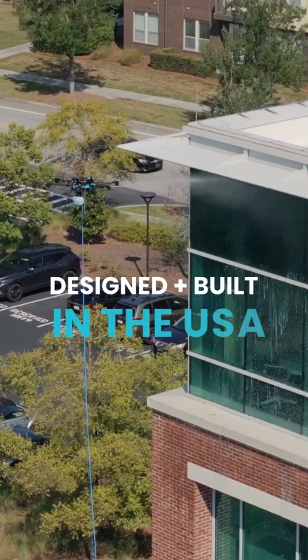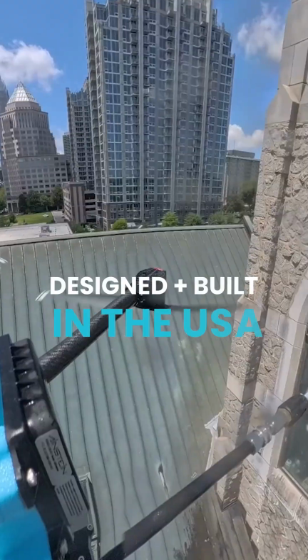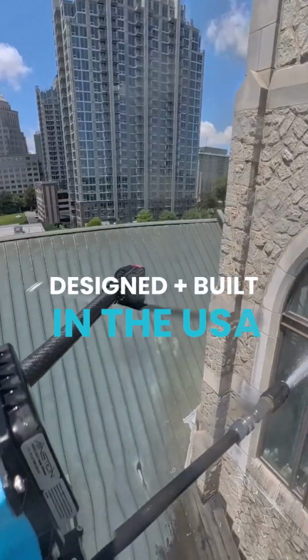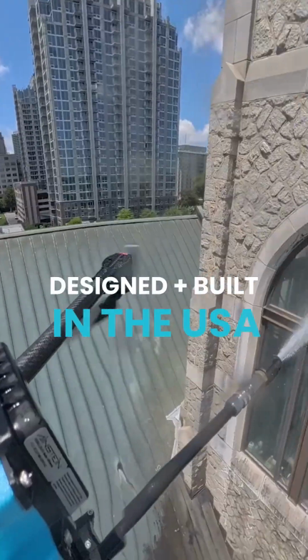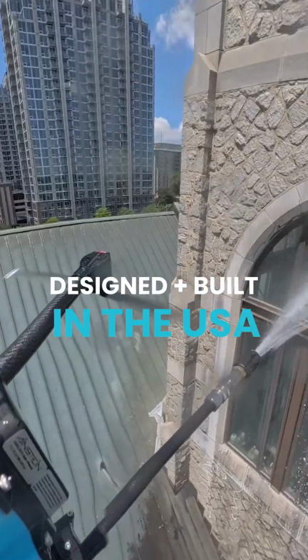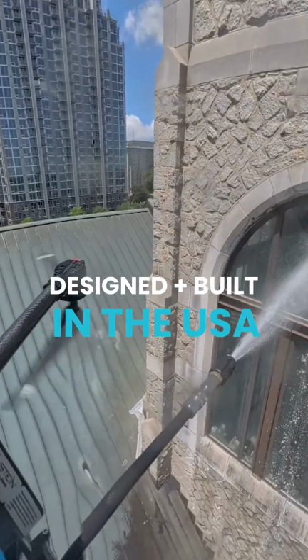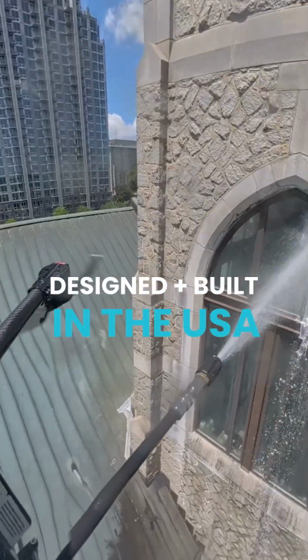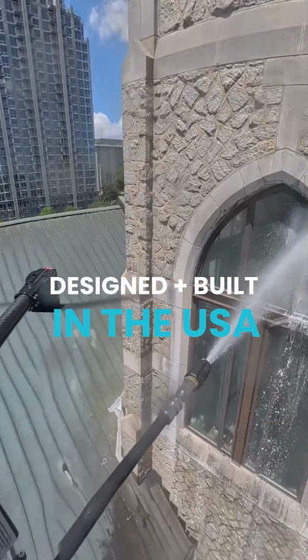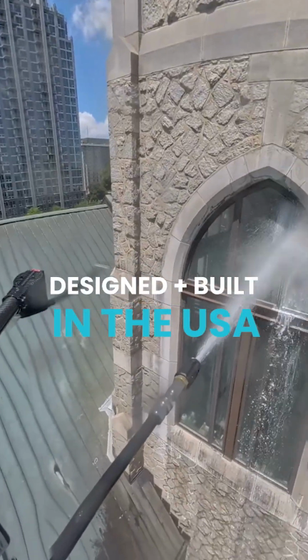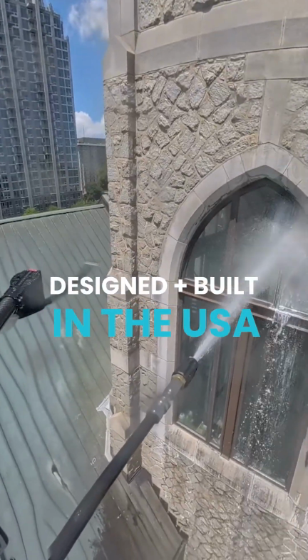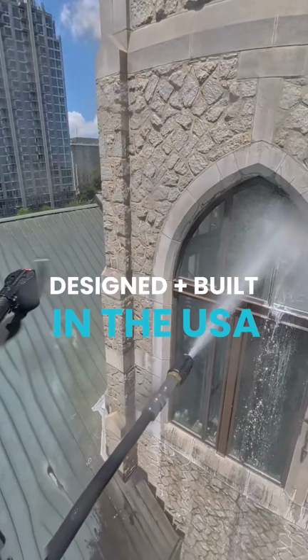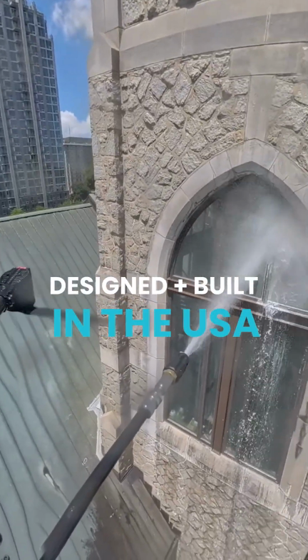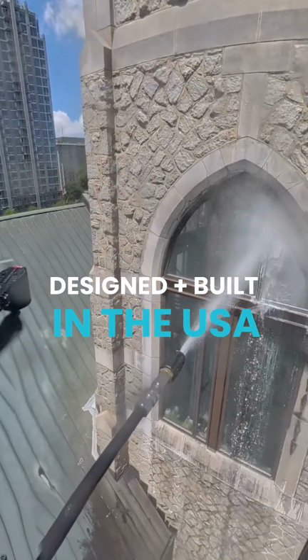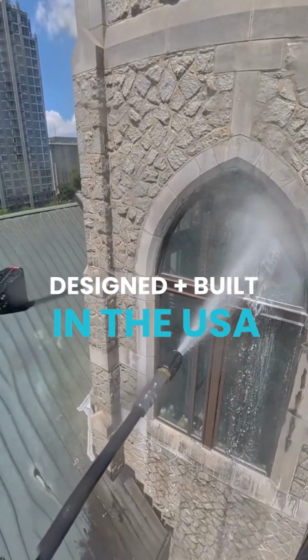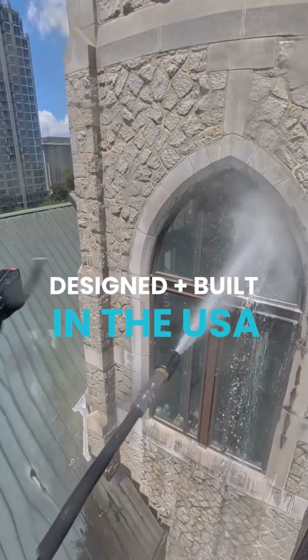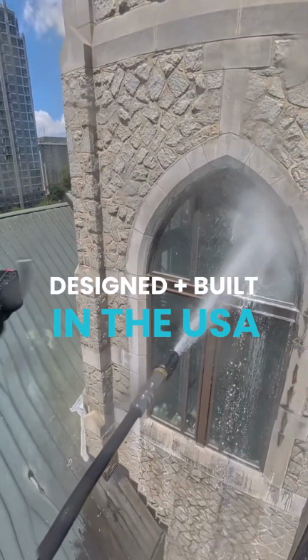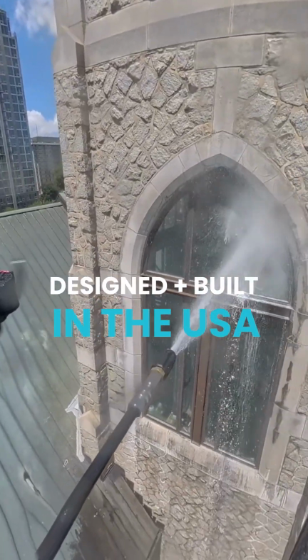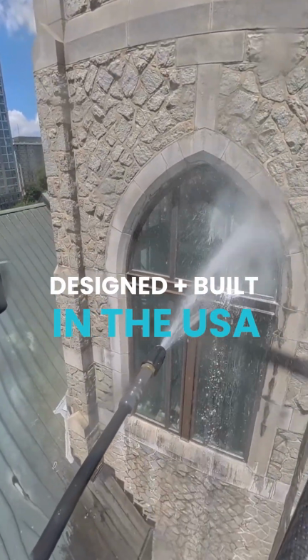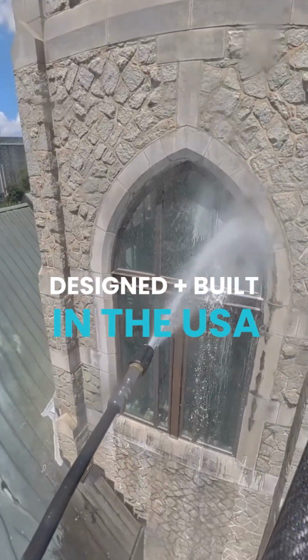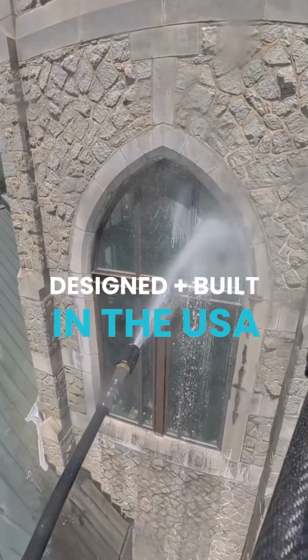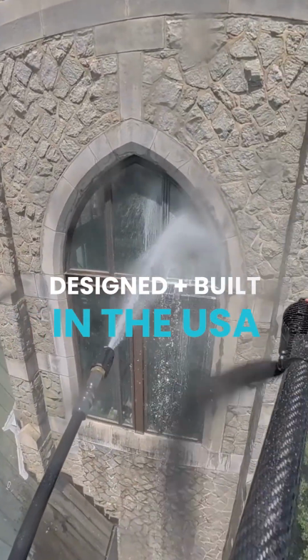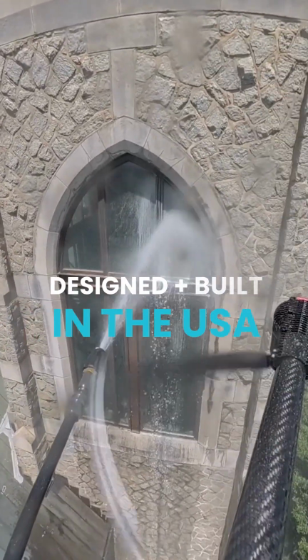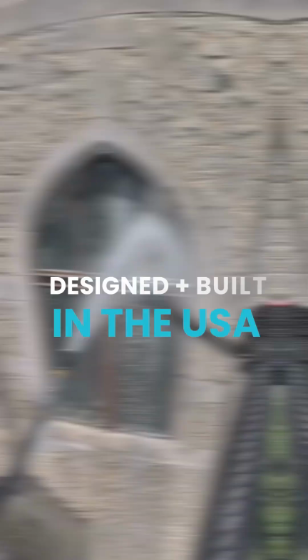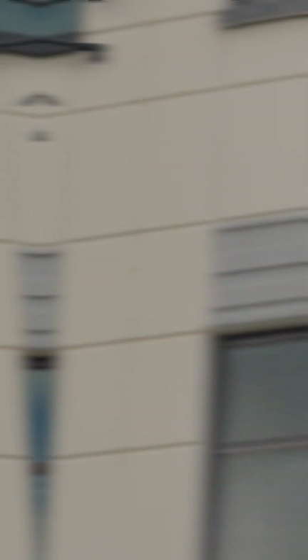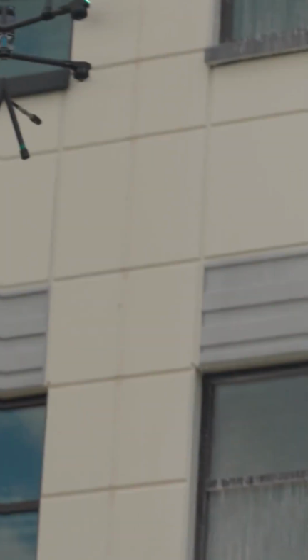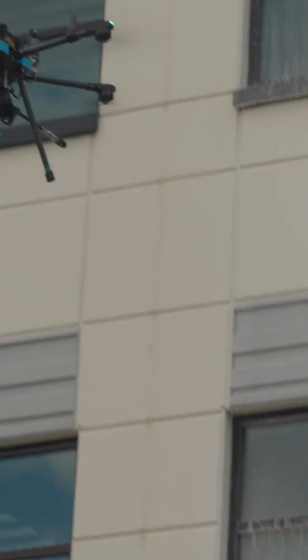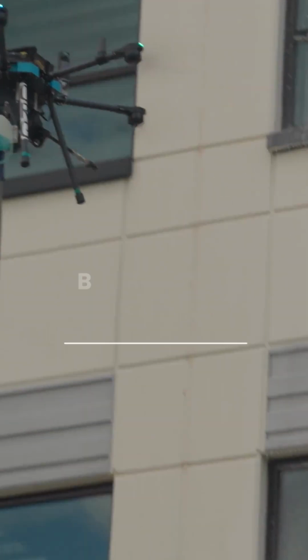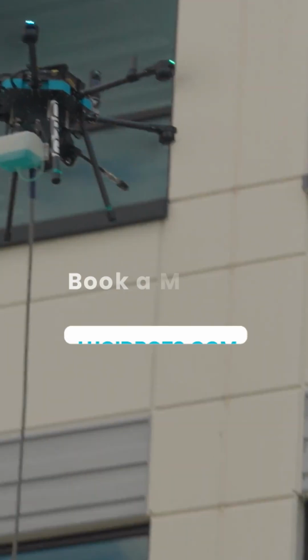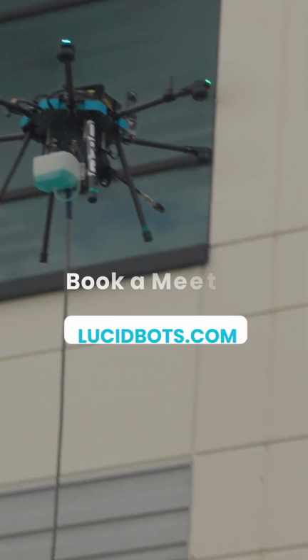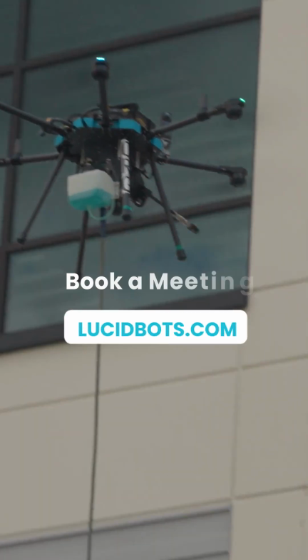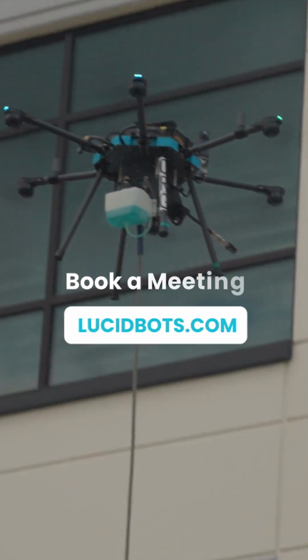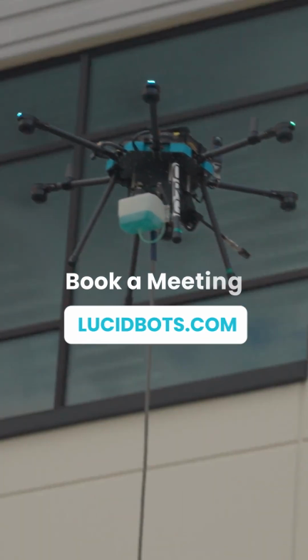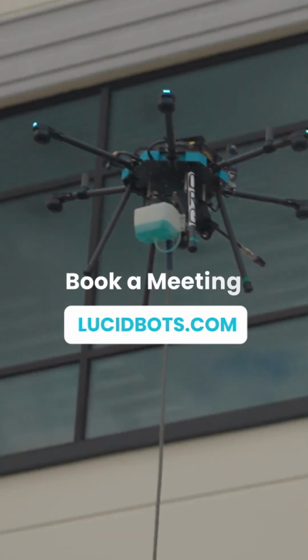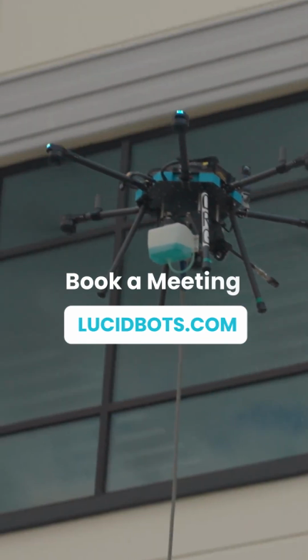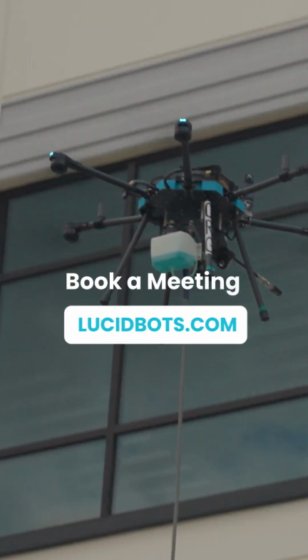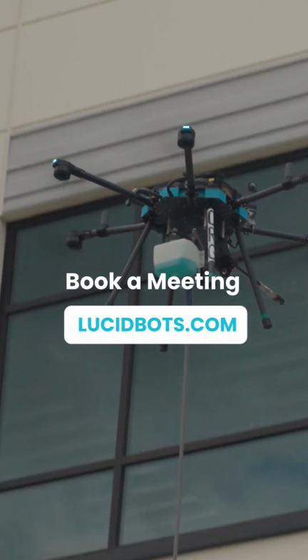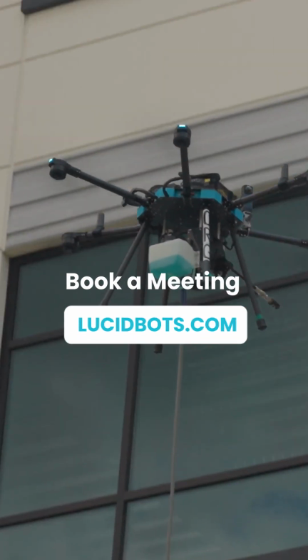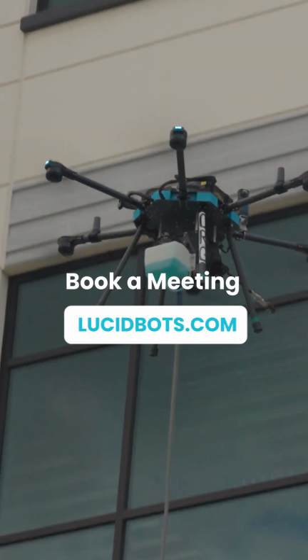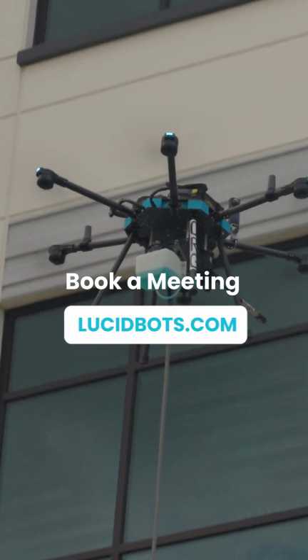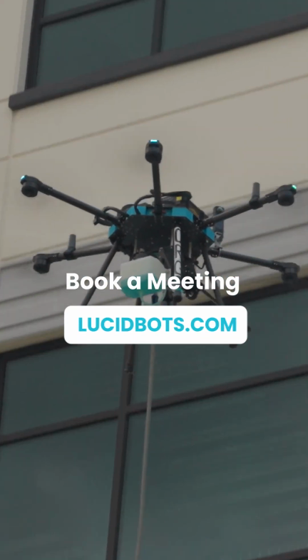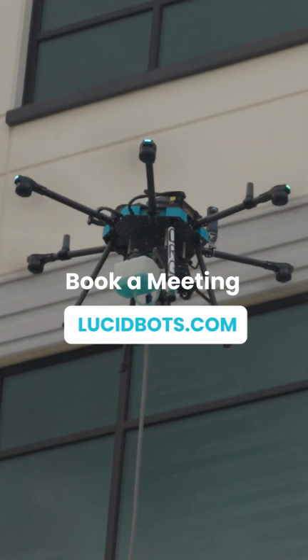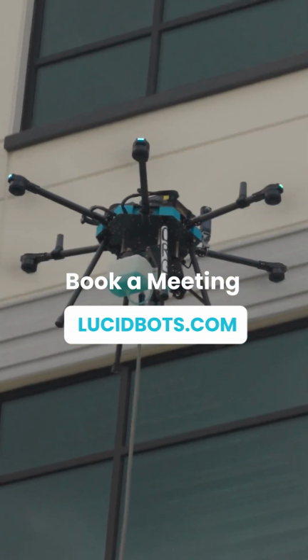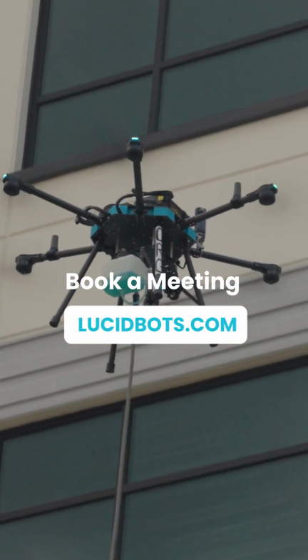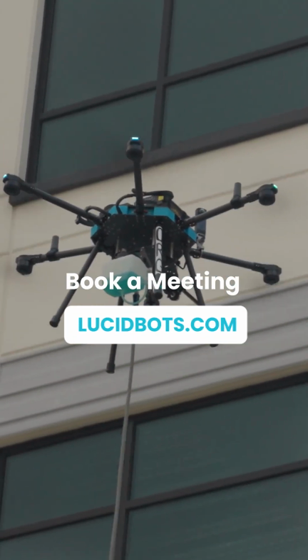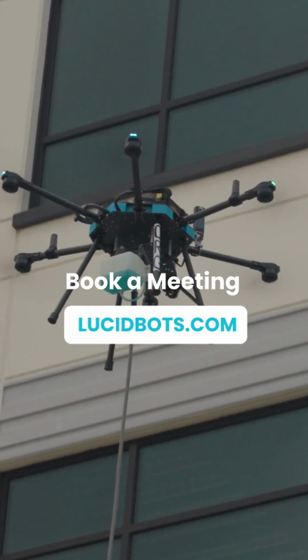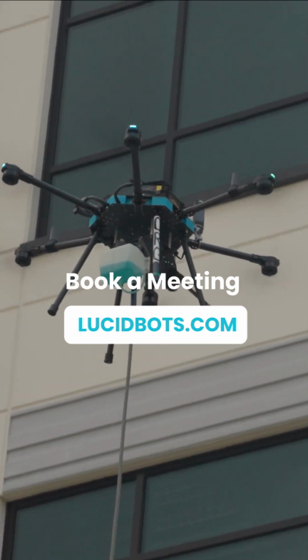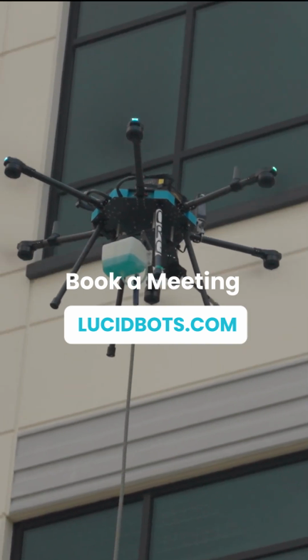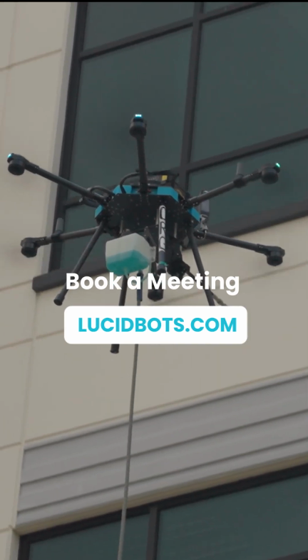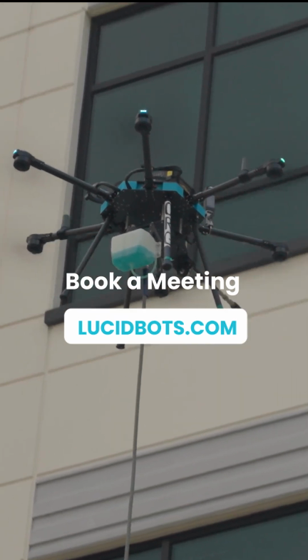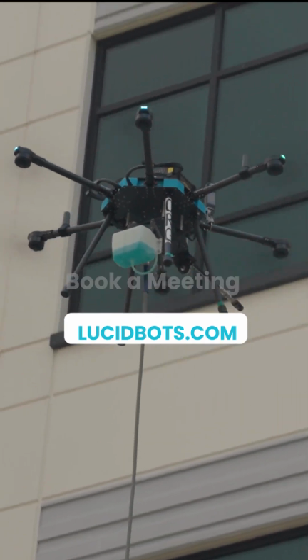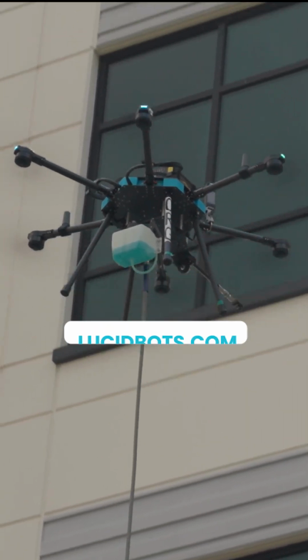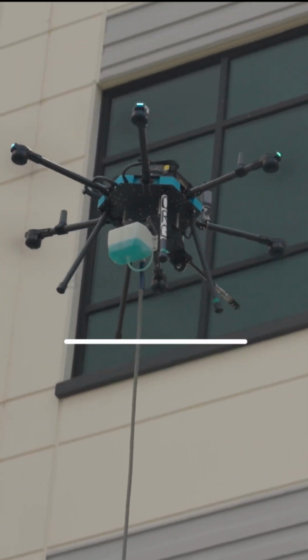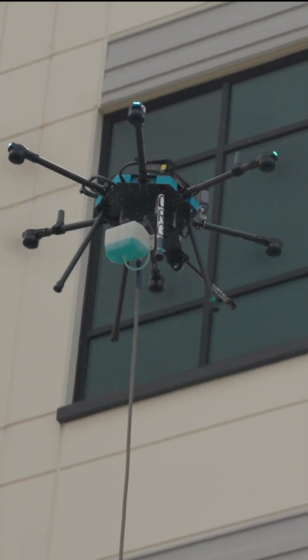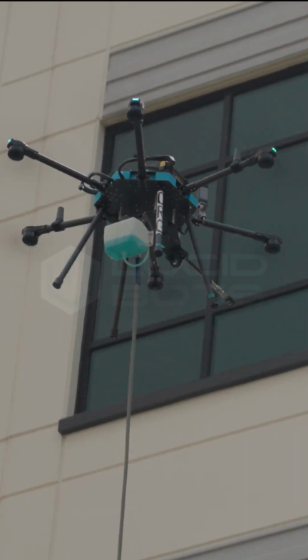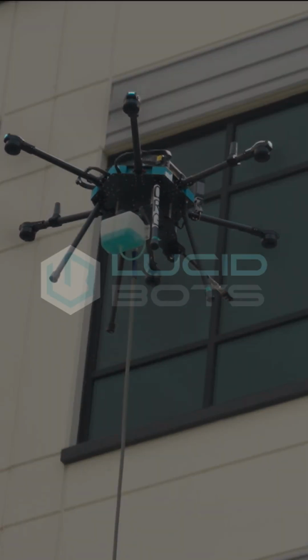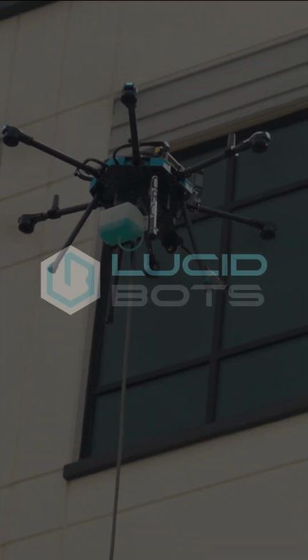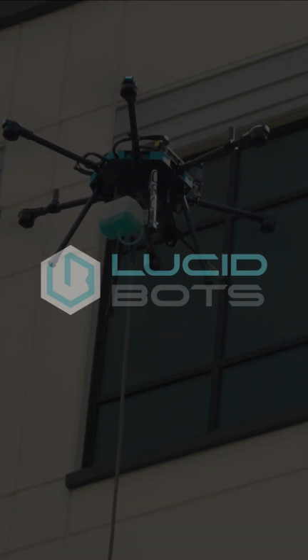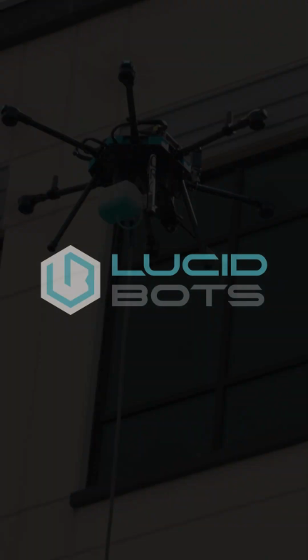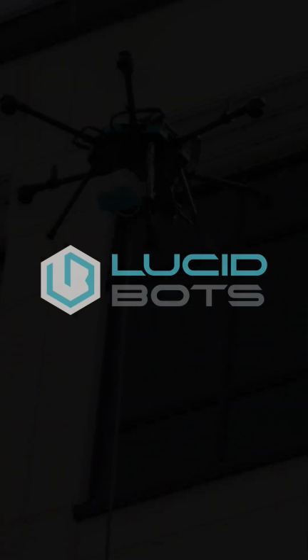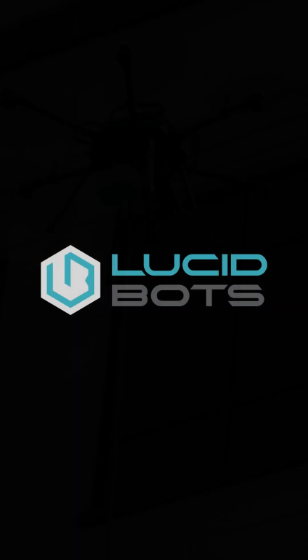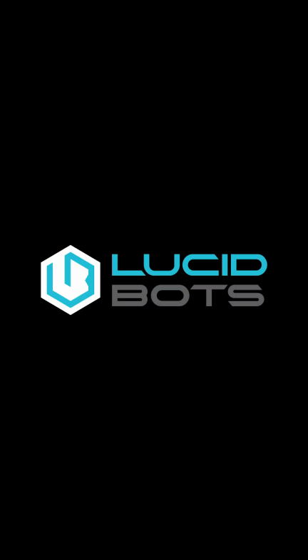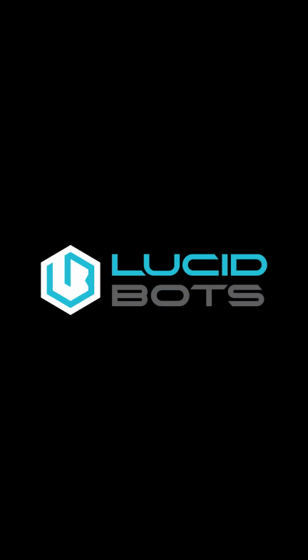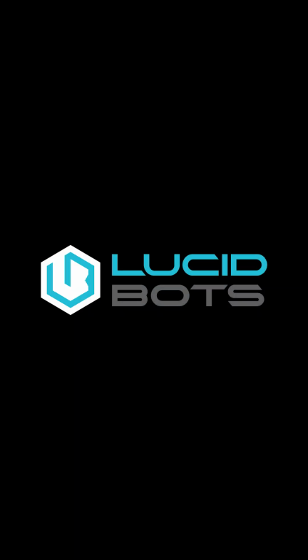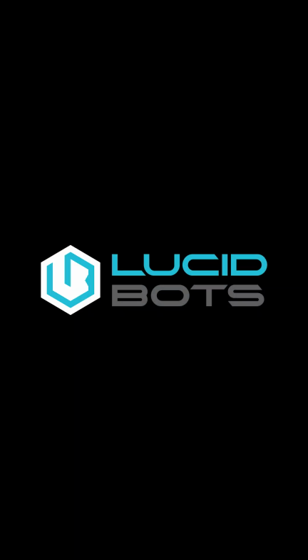Purpose driven. Ready to work. Visit lucidbots.com to learn more and book a meeting now.